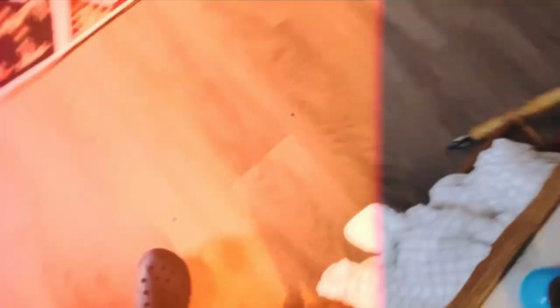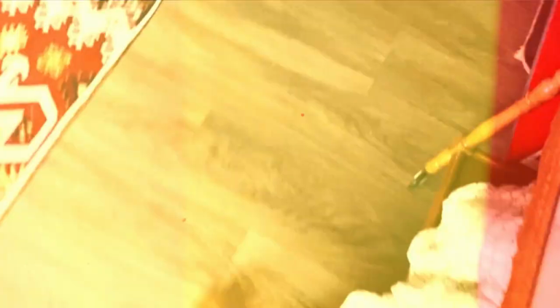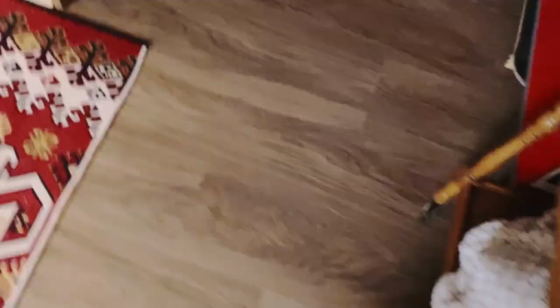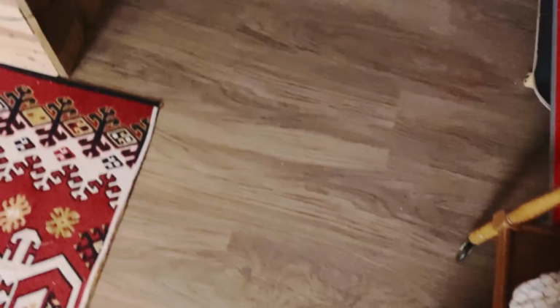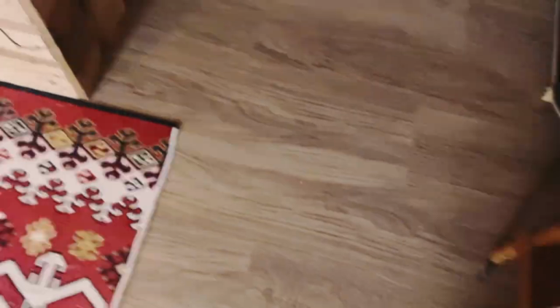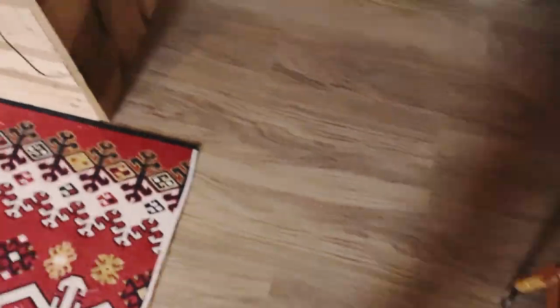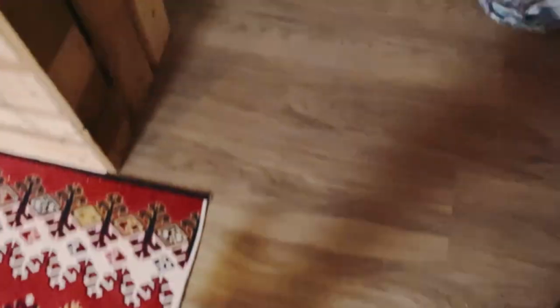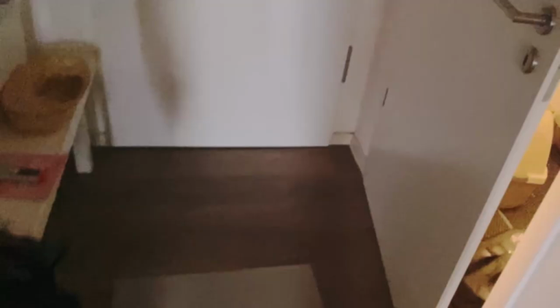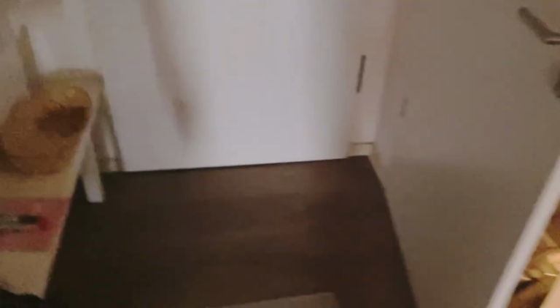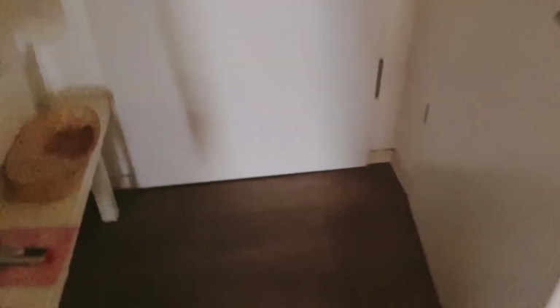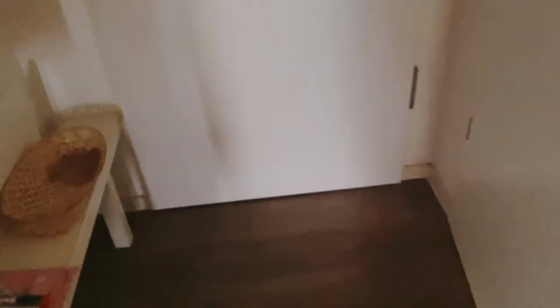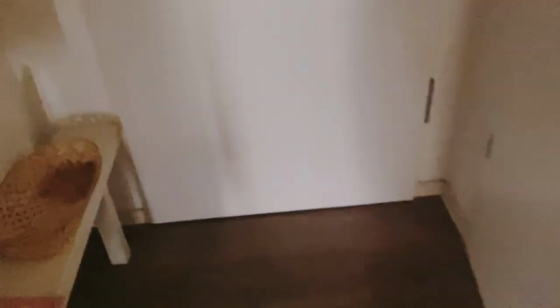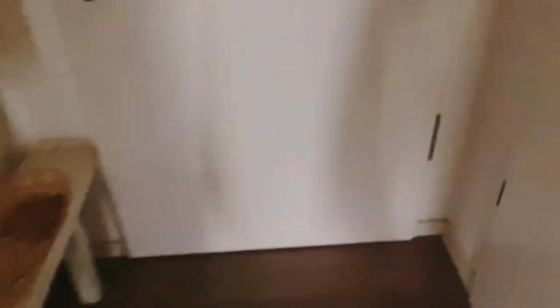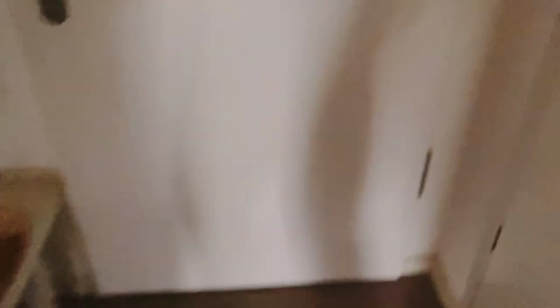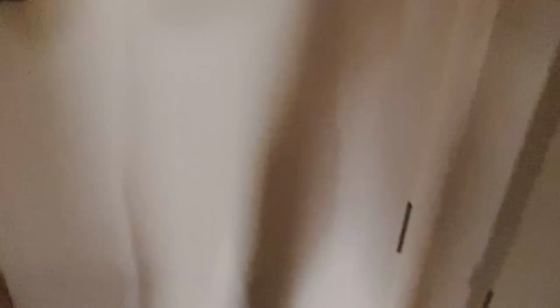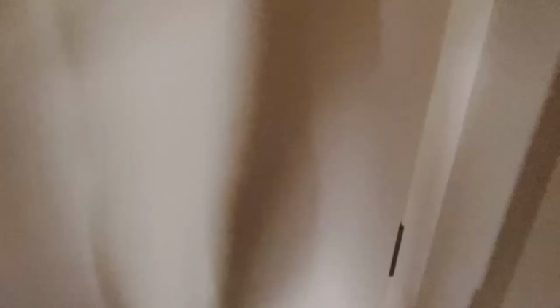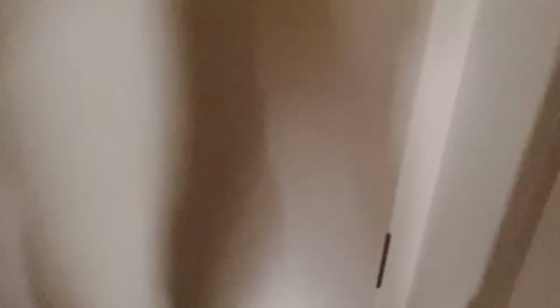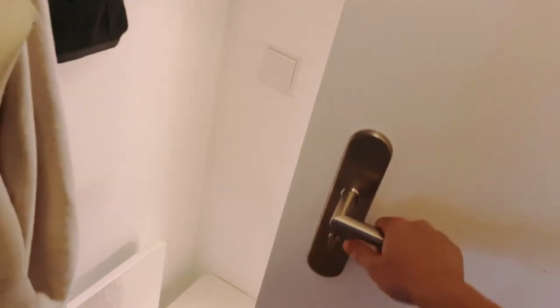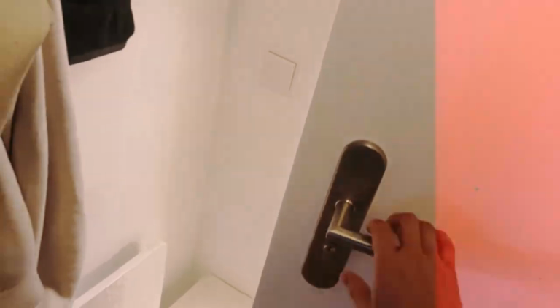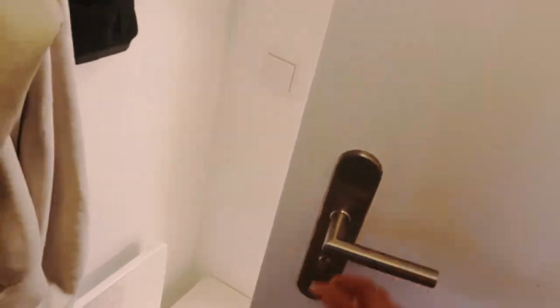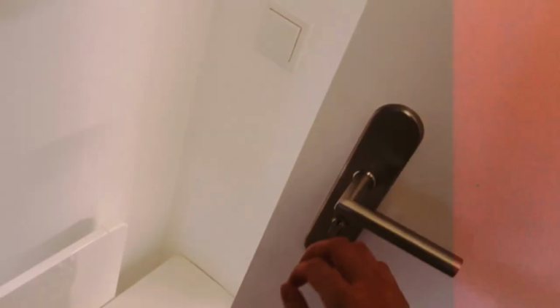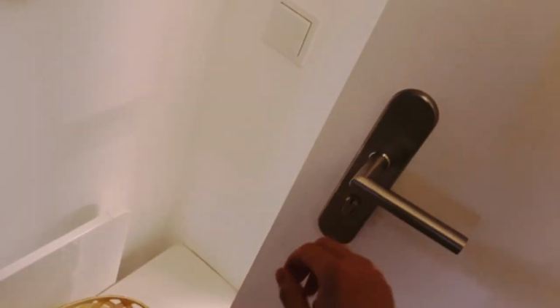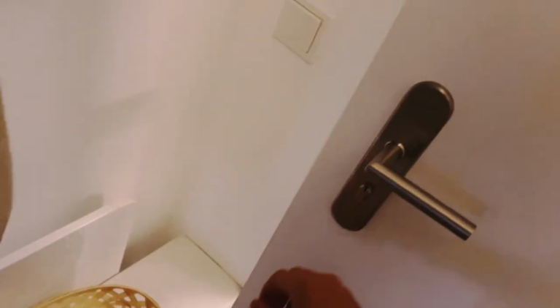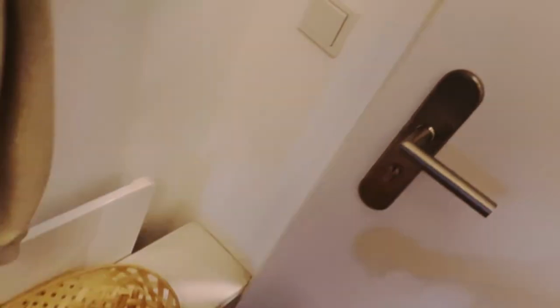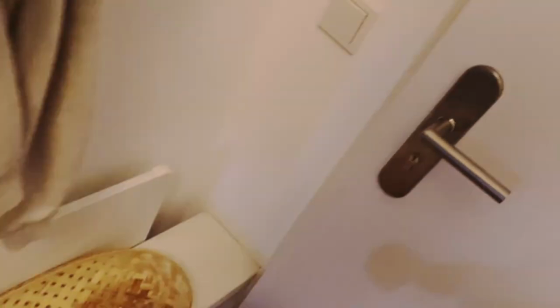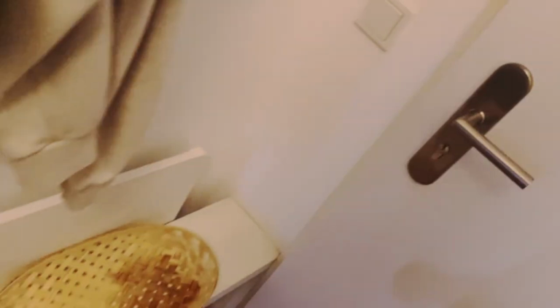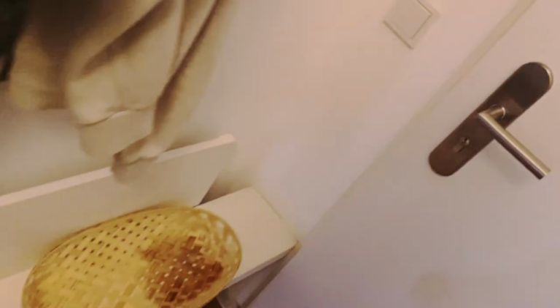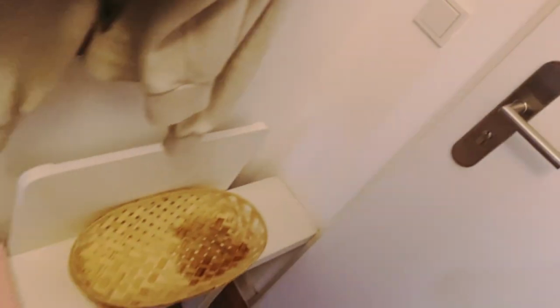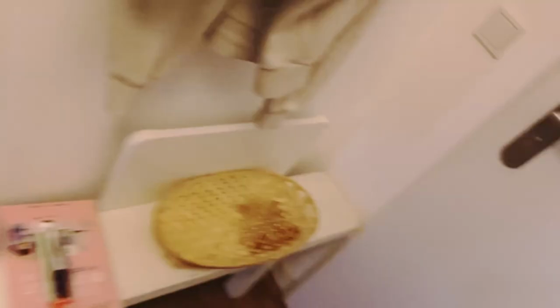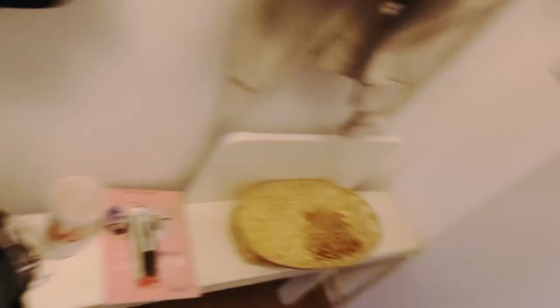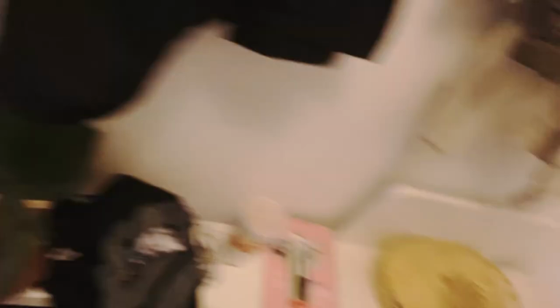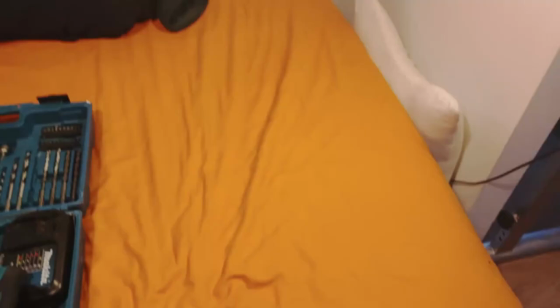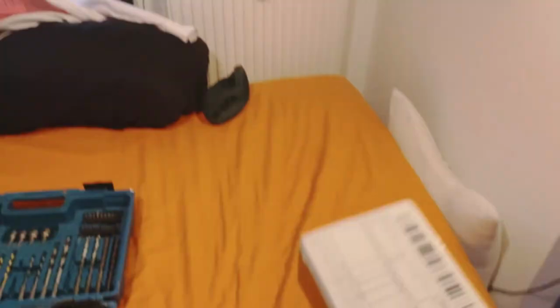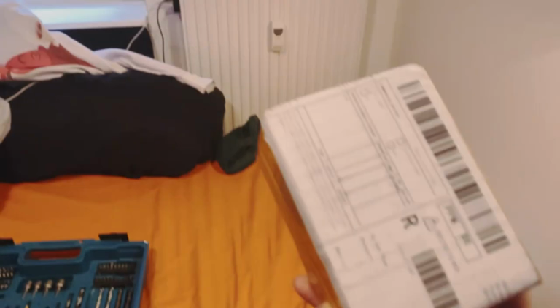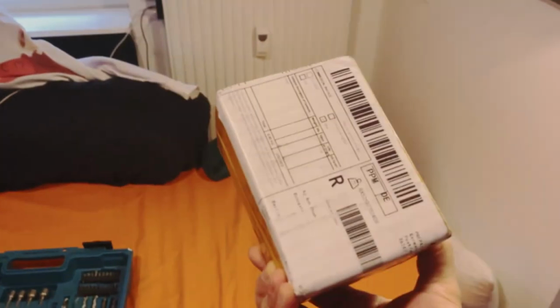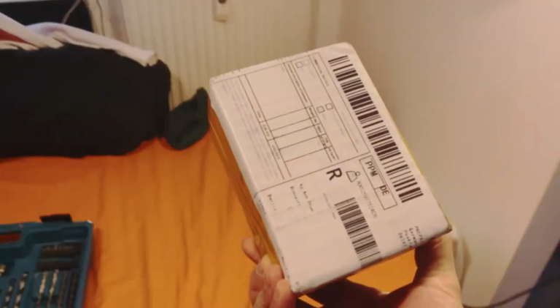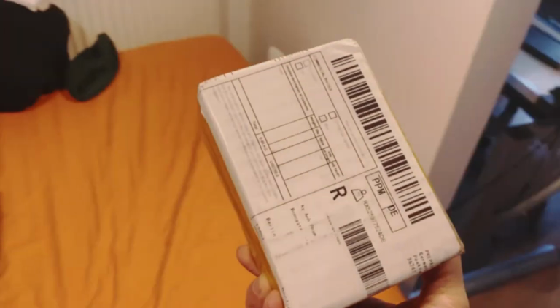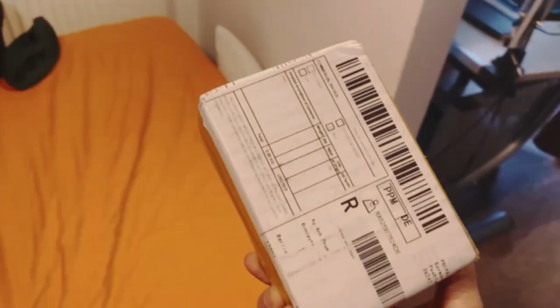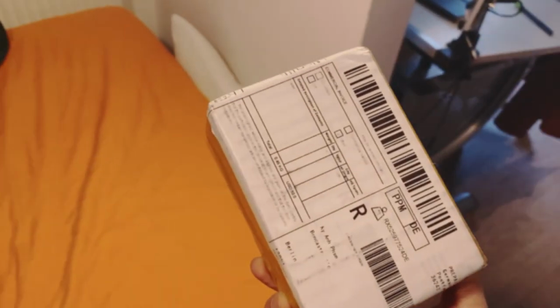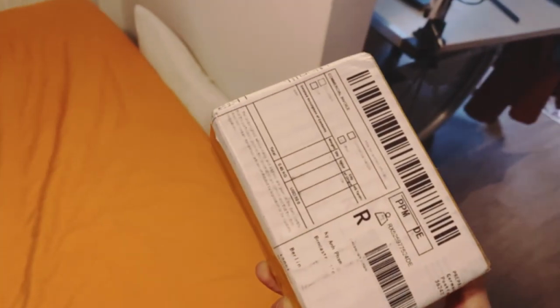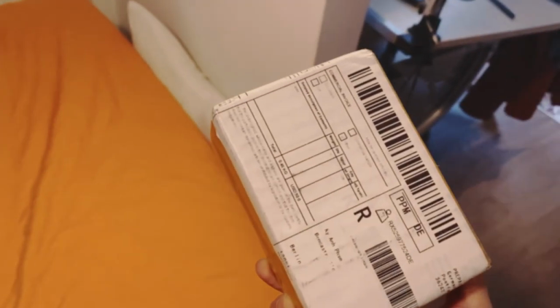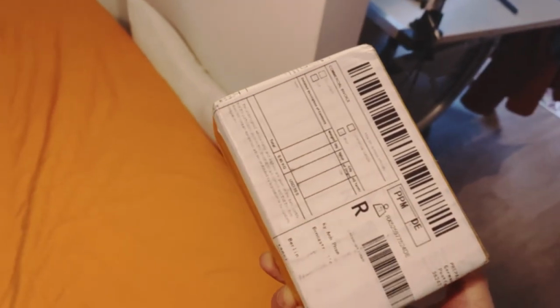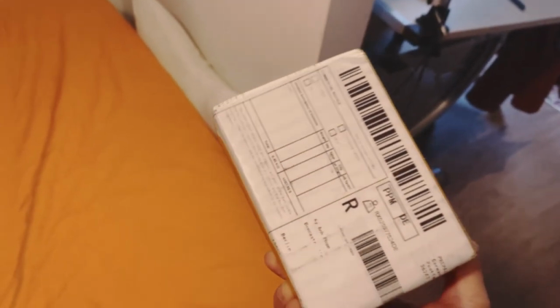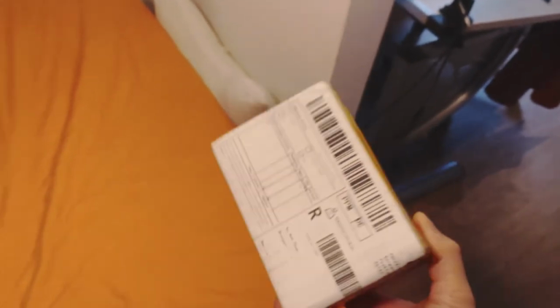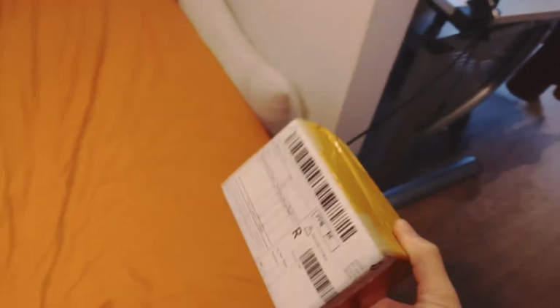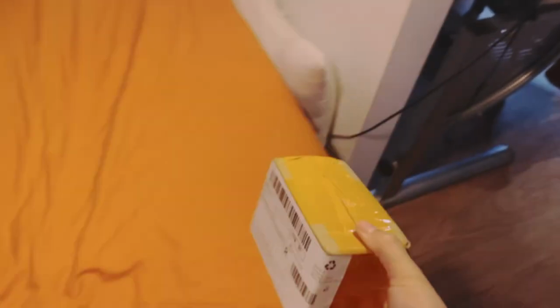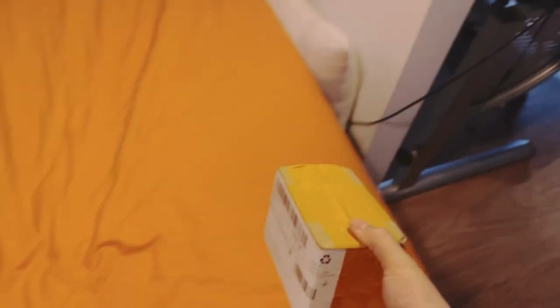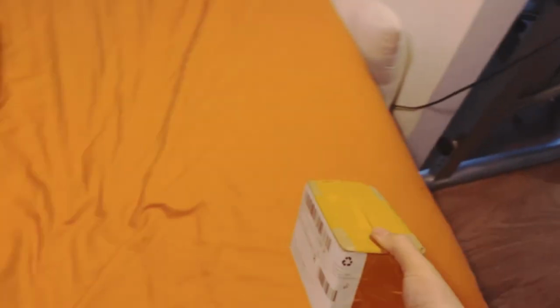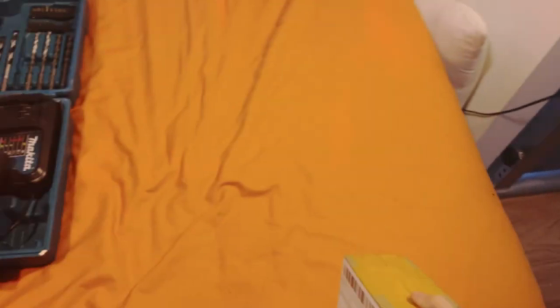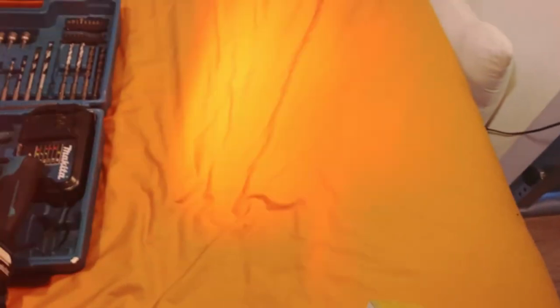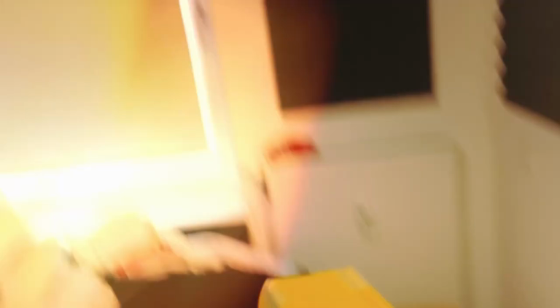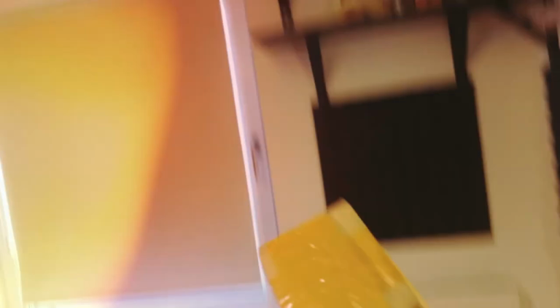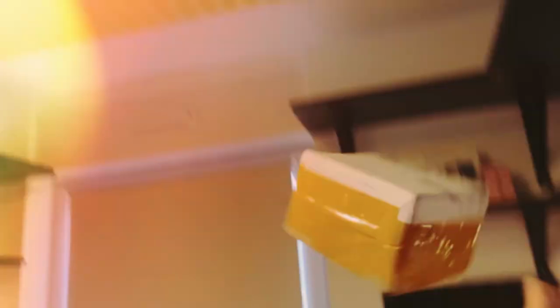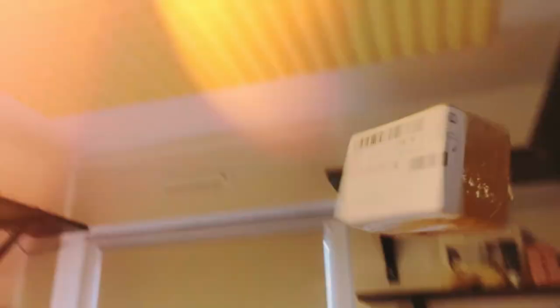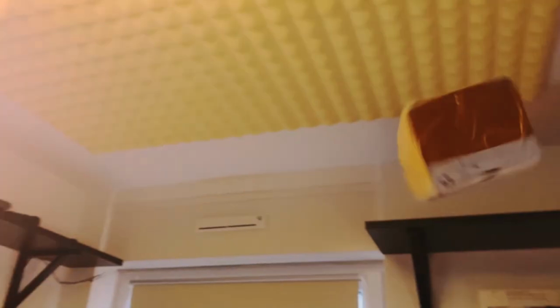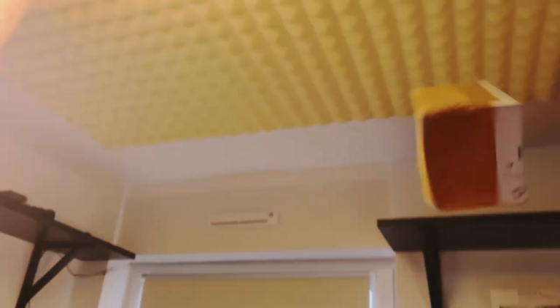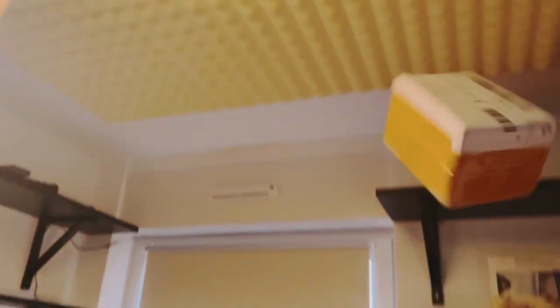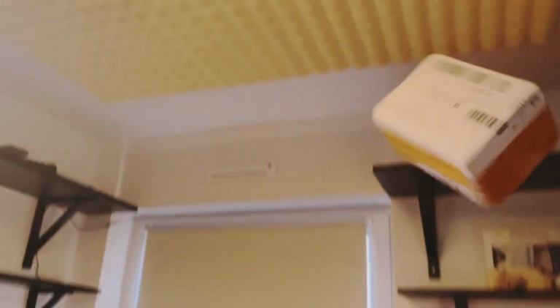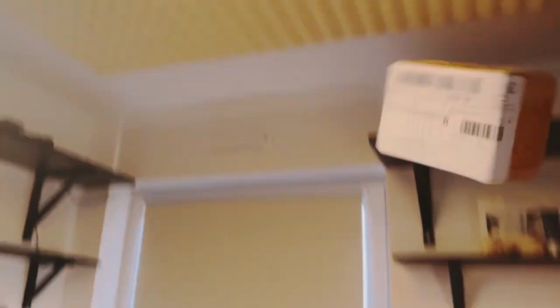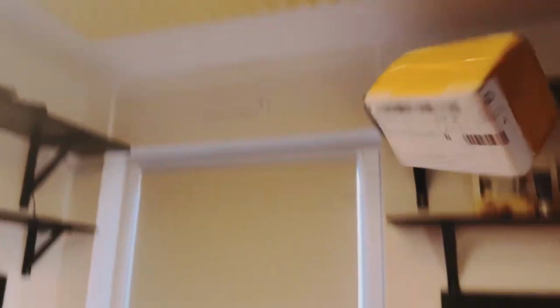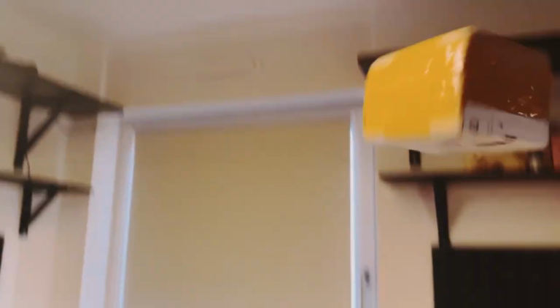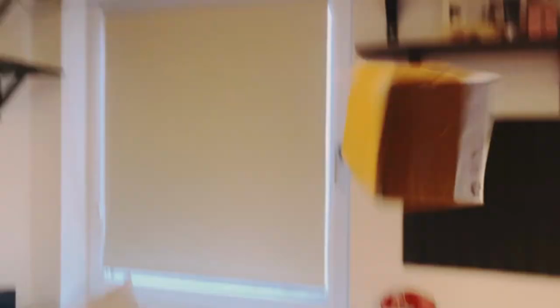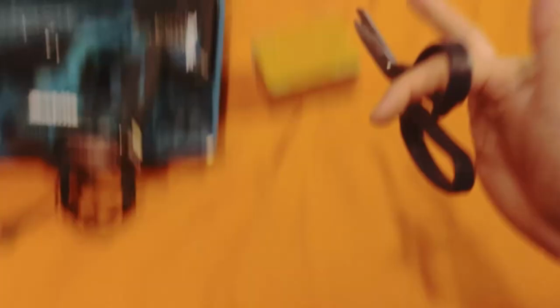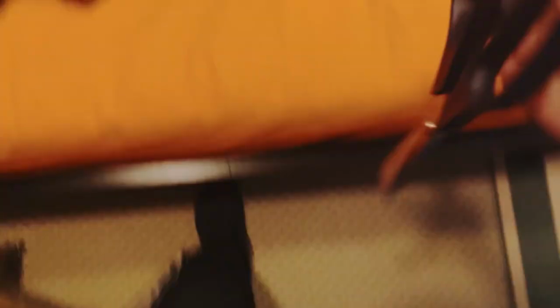It's finally here, my last upgrade for my gaming chair. Finally here. Let's open this up!